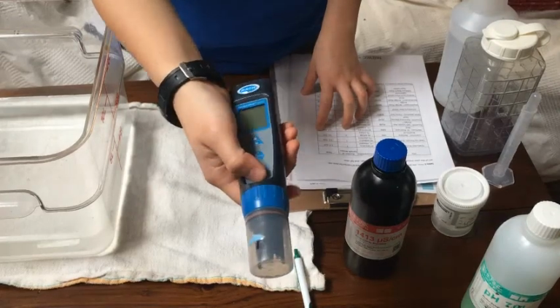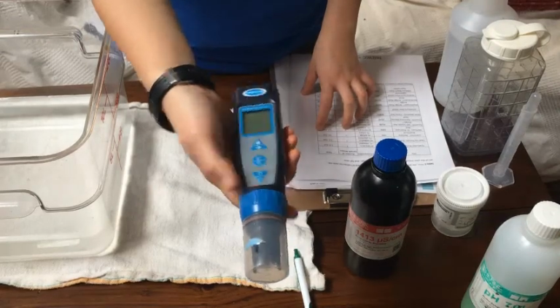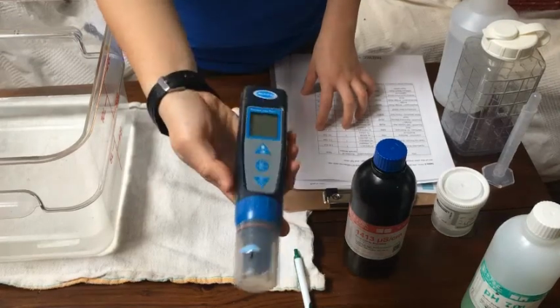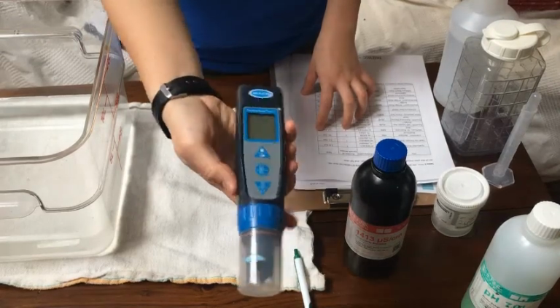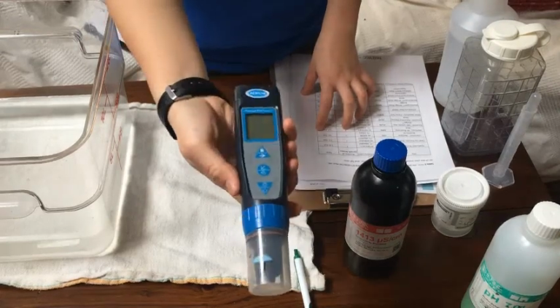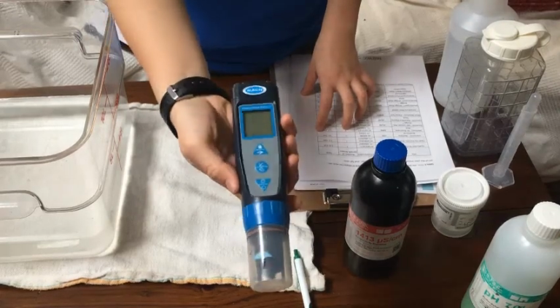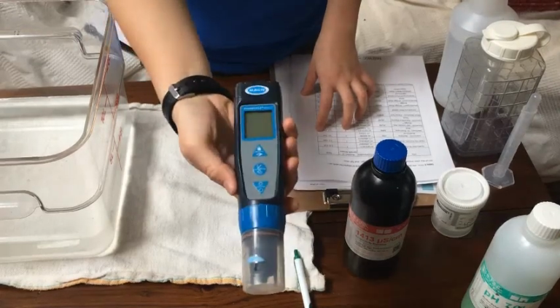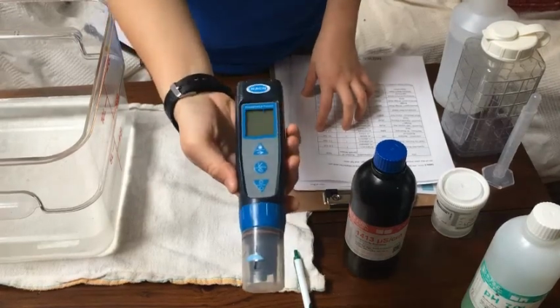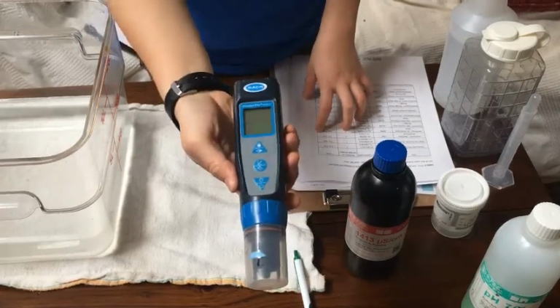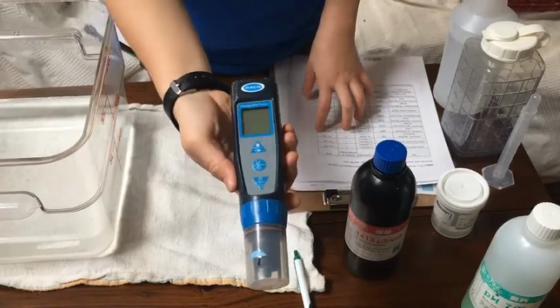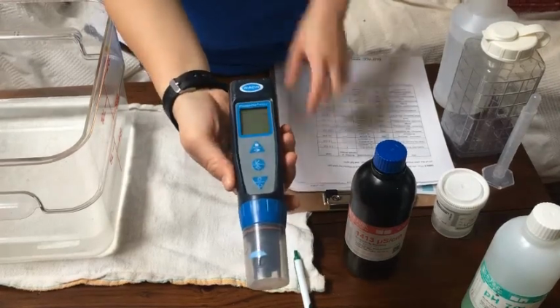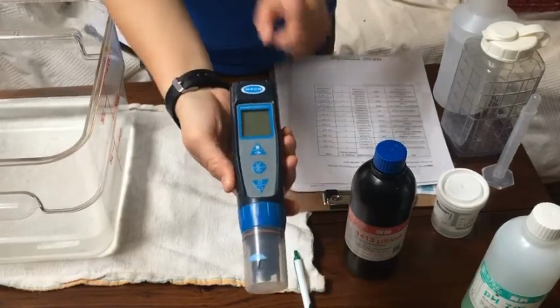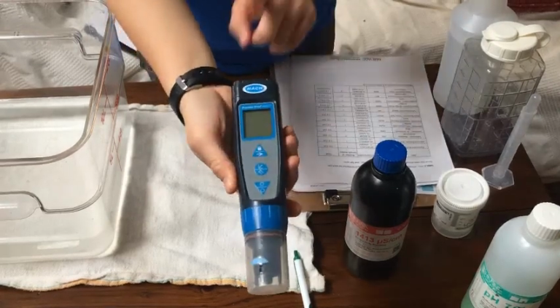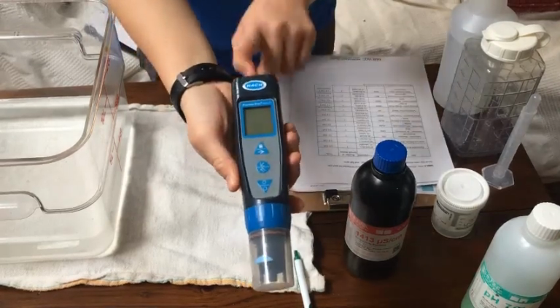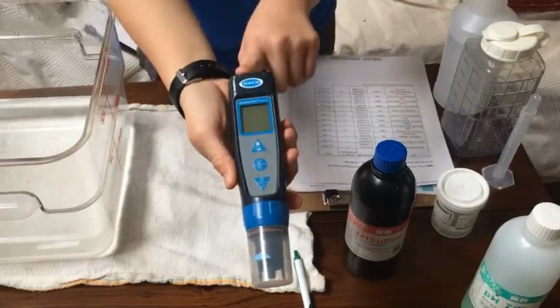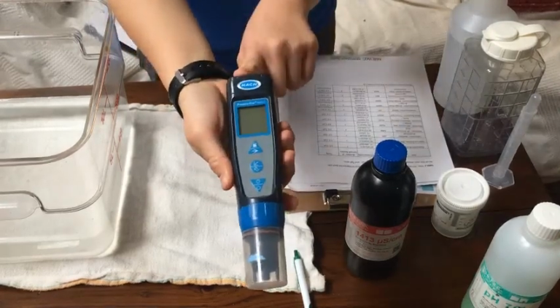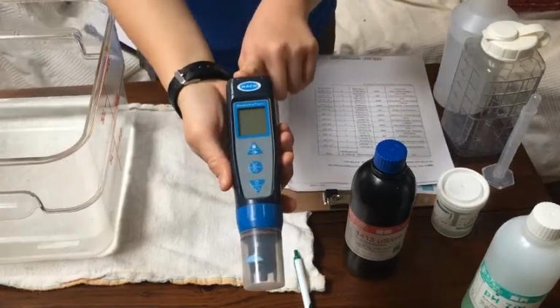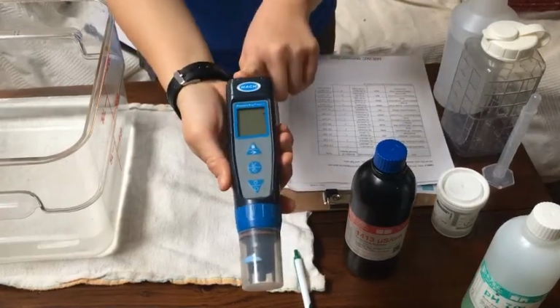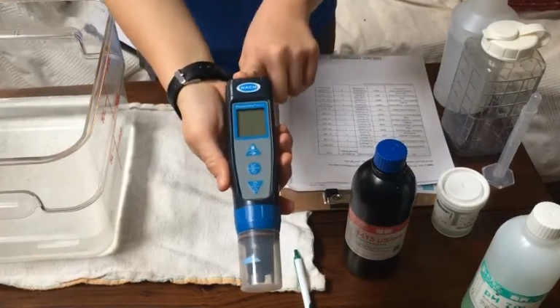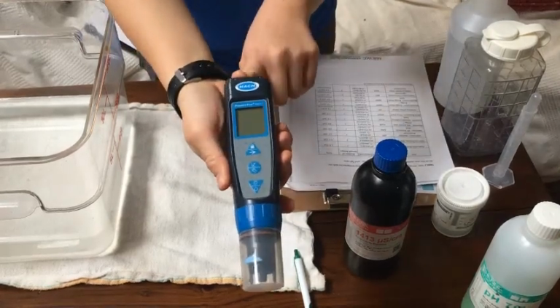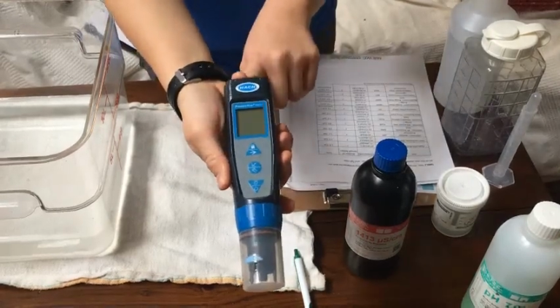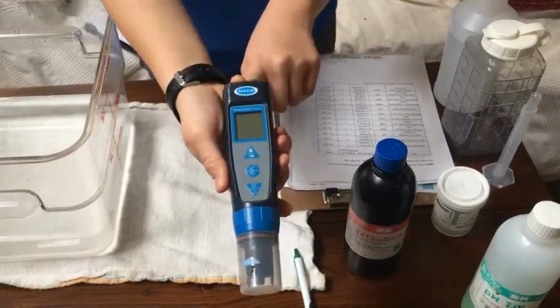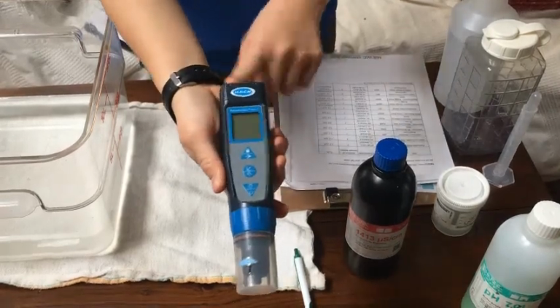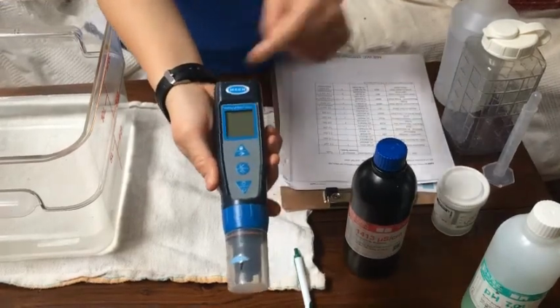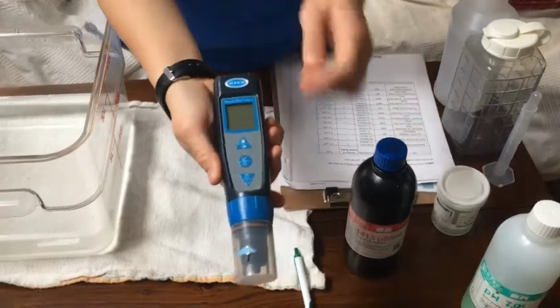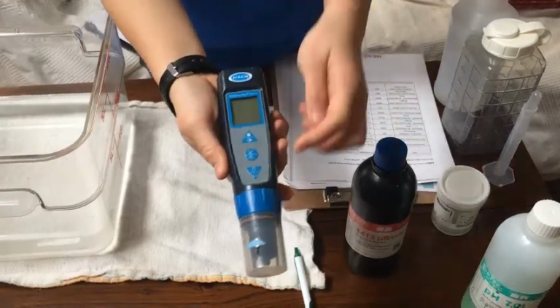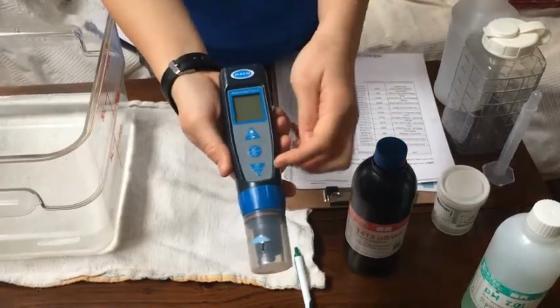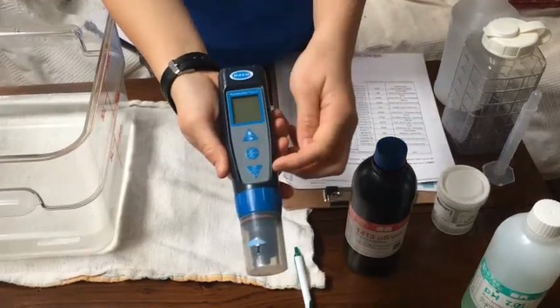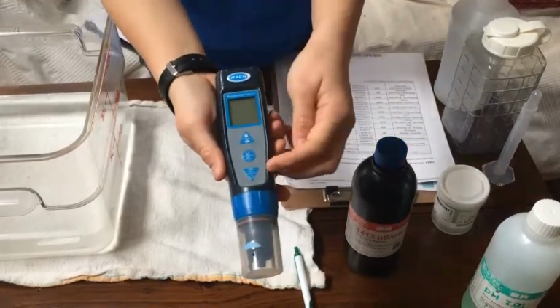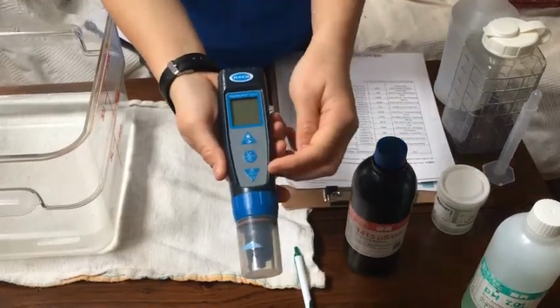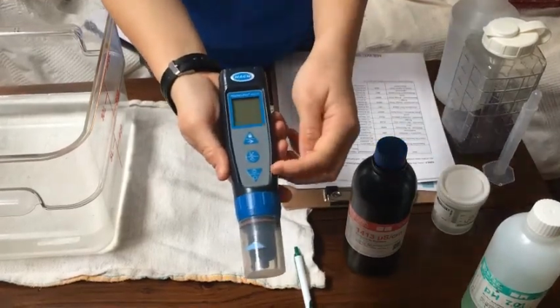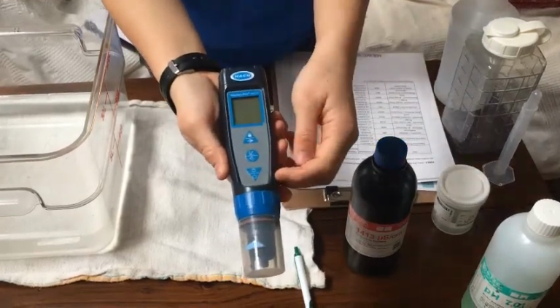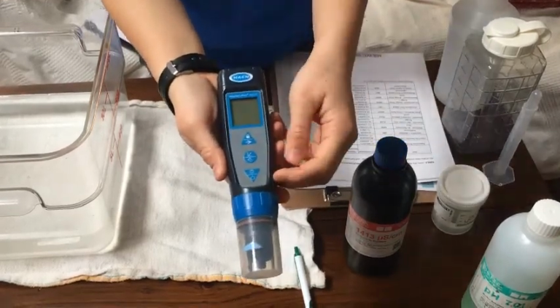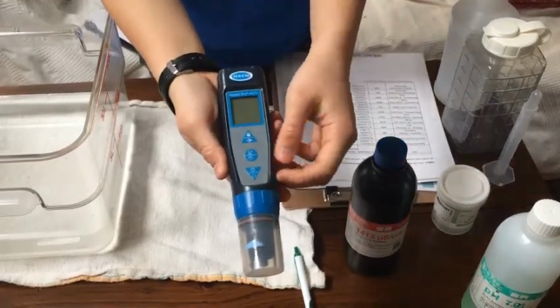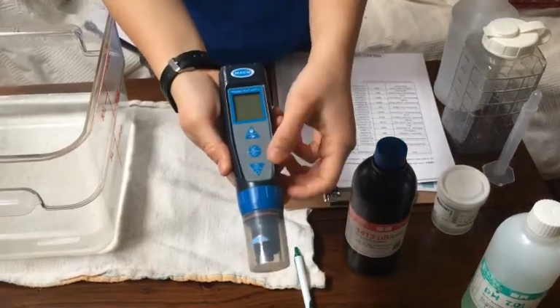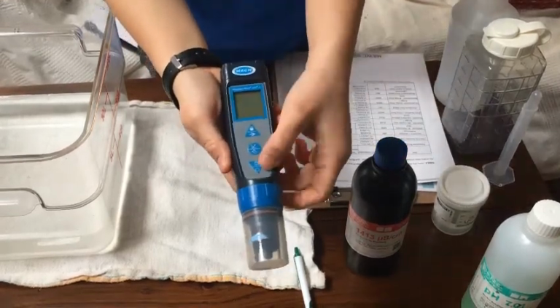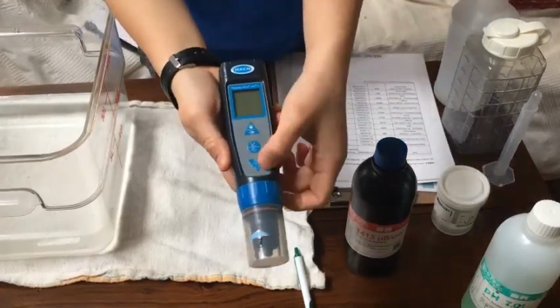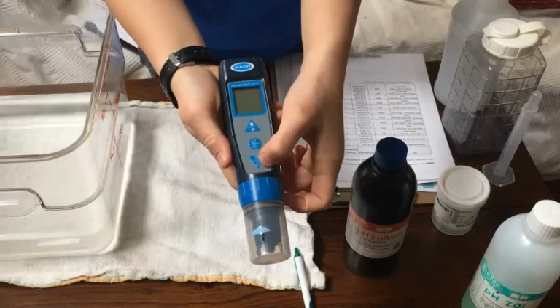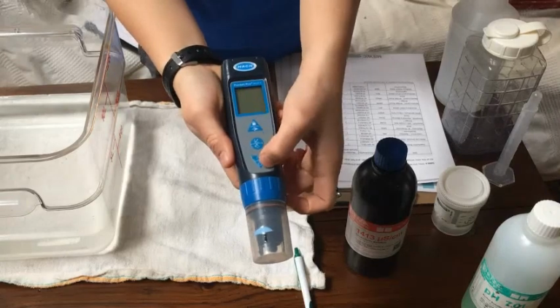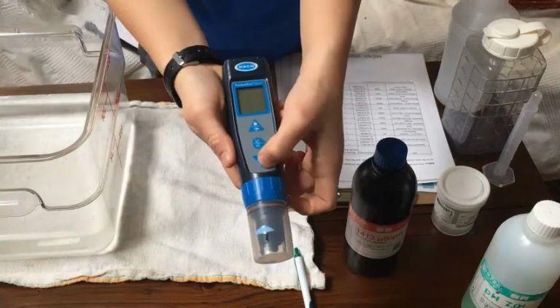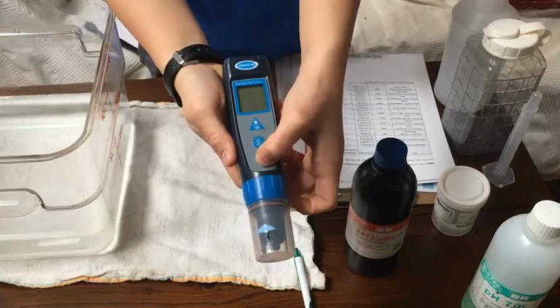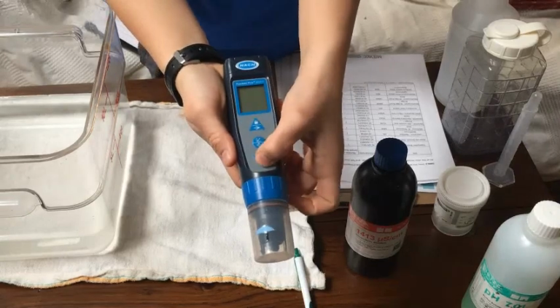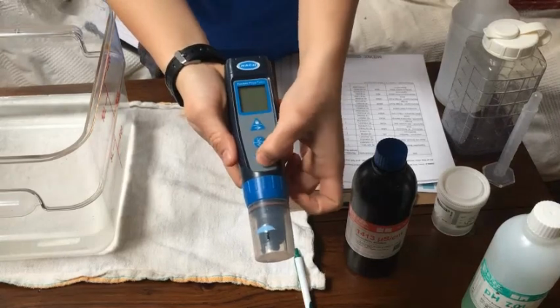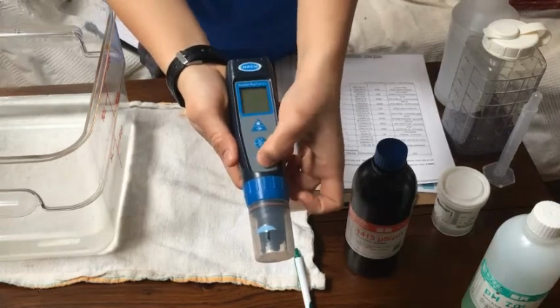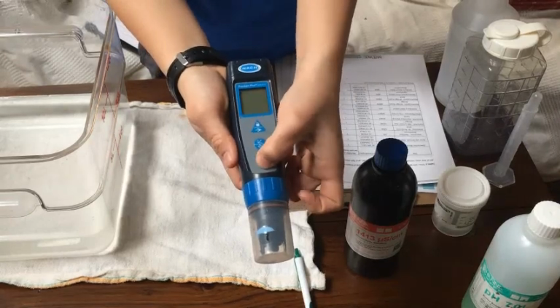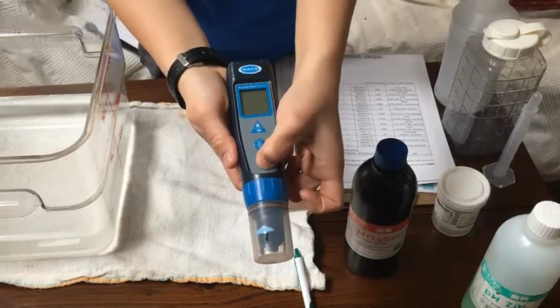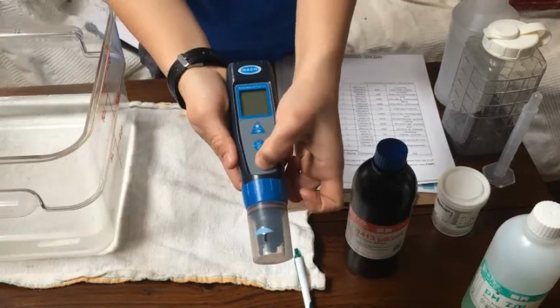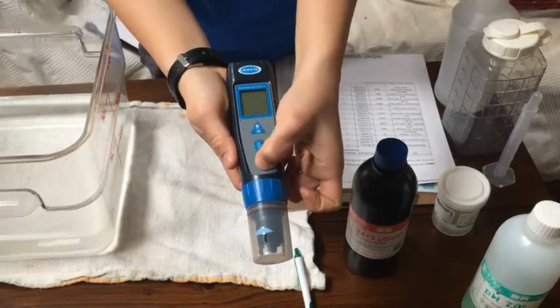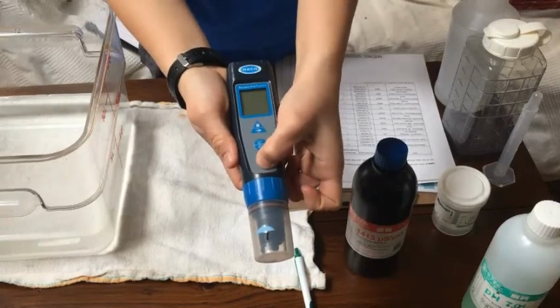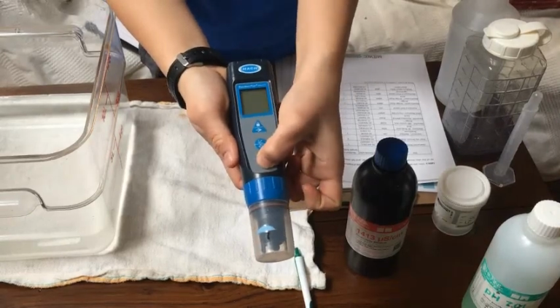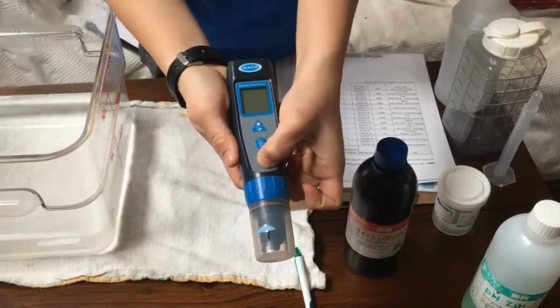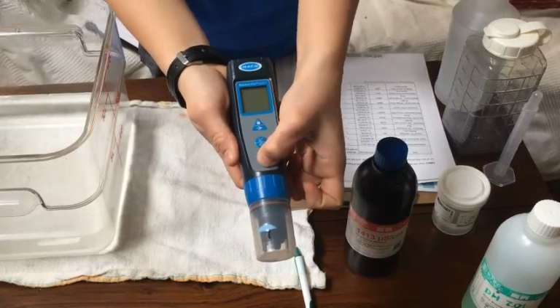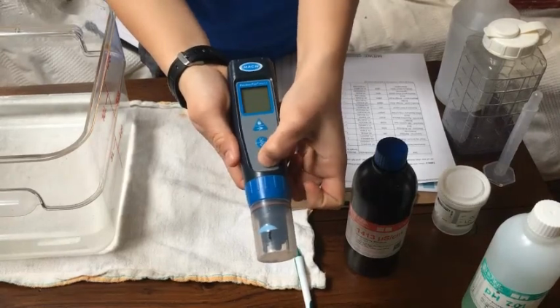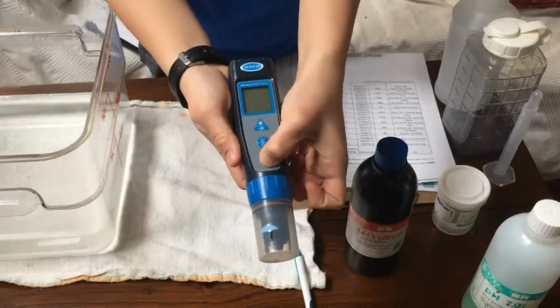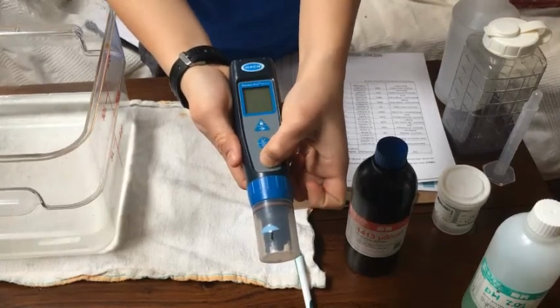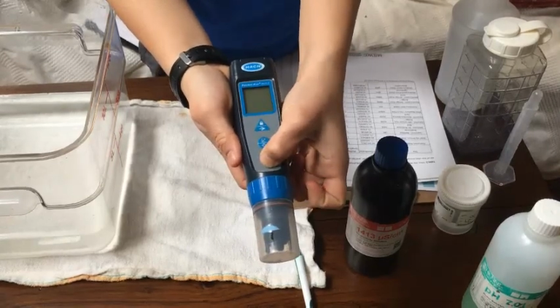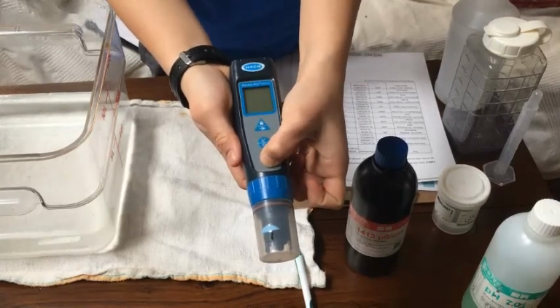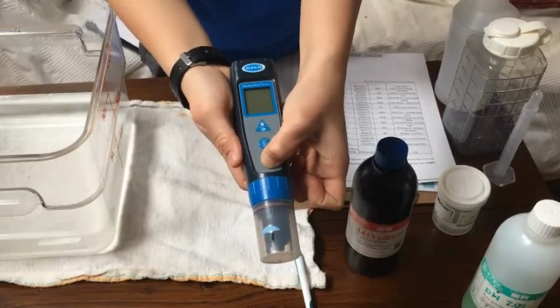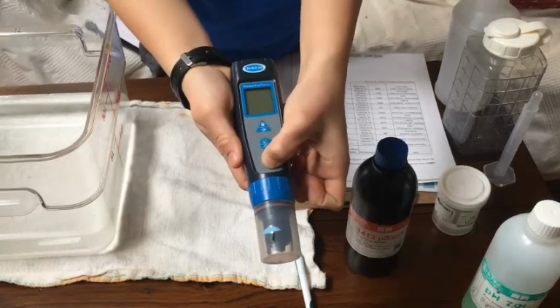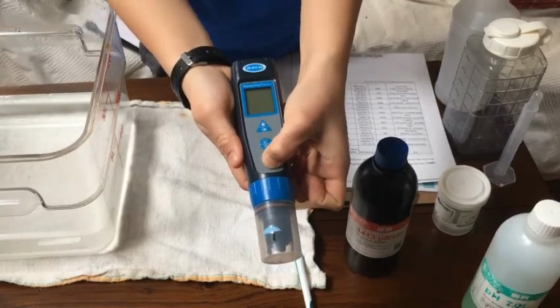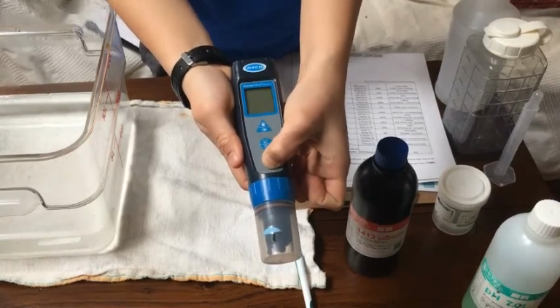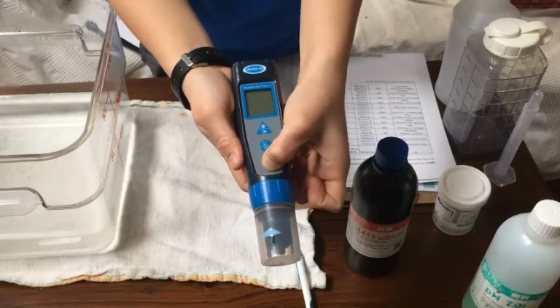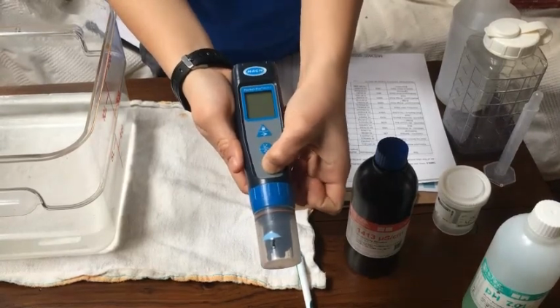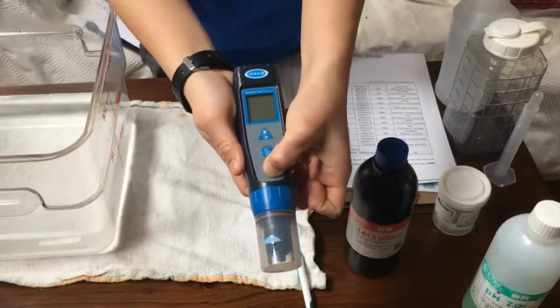To turn this on for calibrating, you hit the bottom button and hold it down until it lights up.